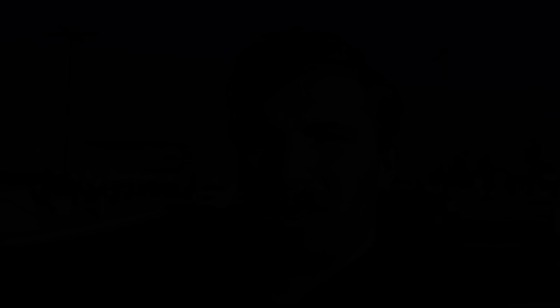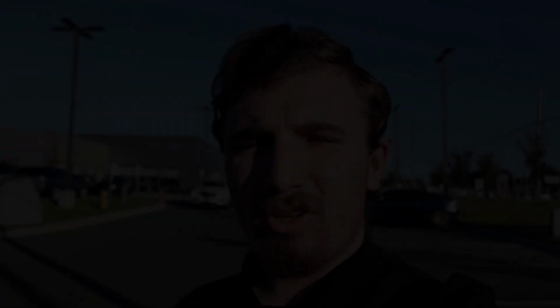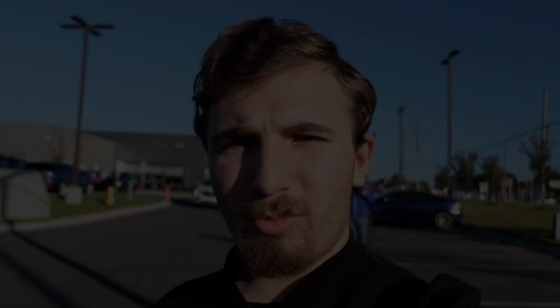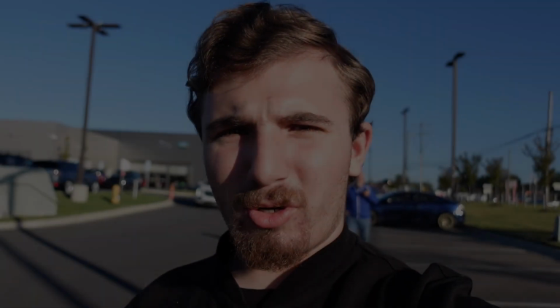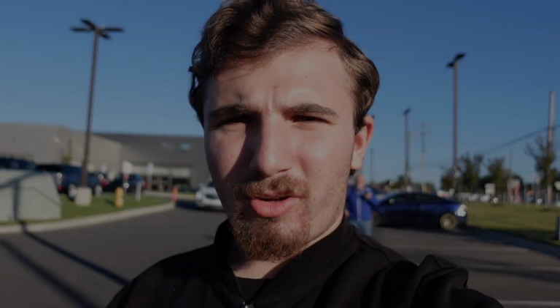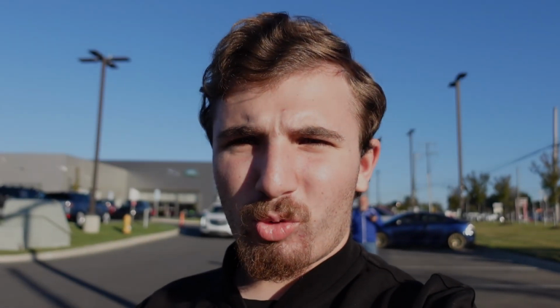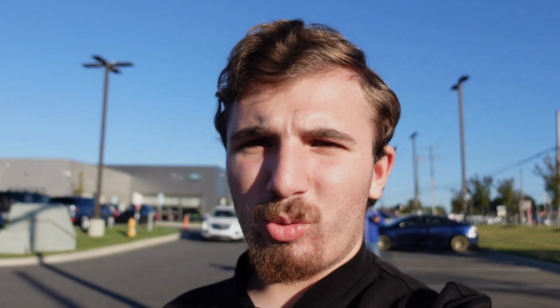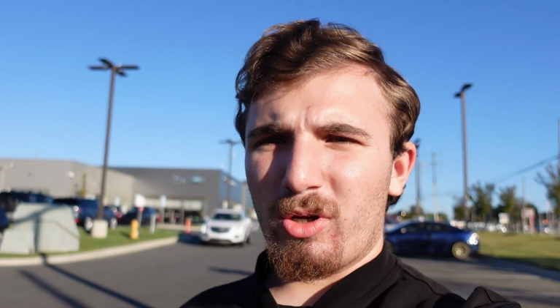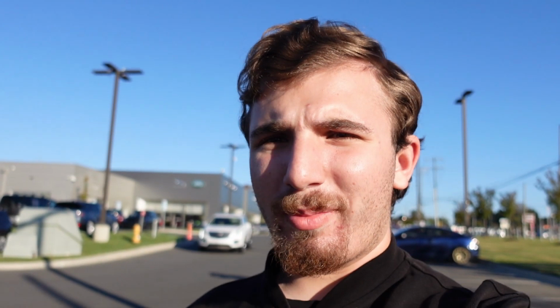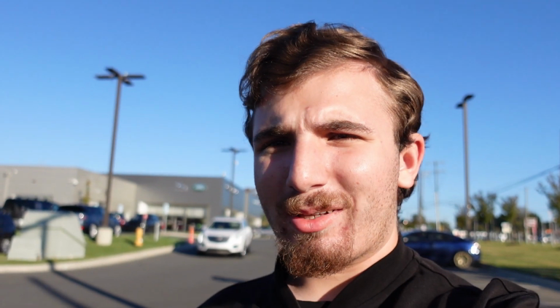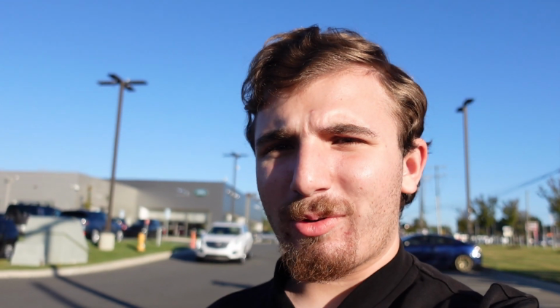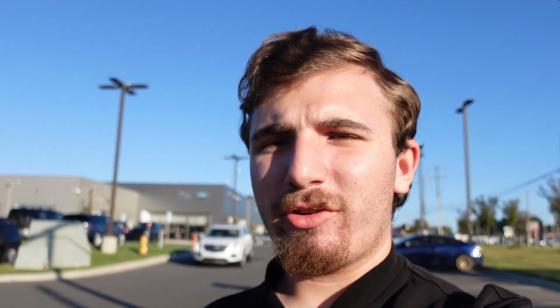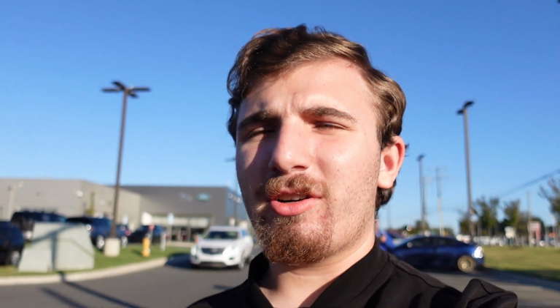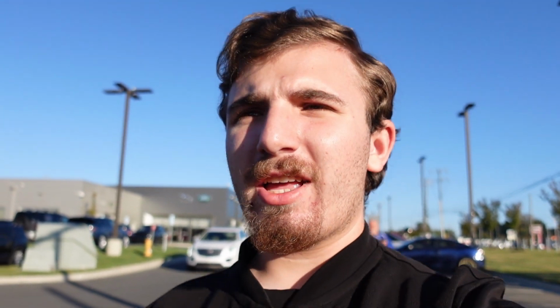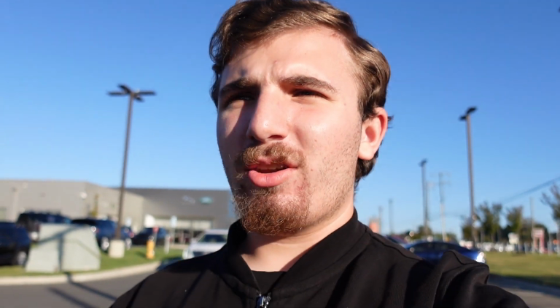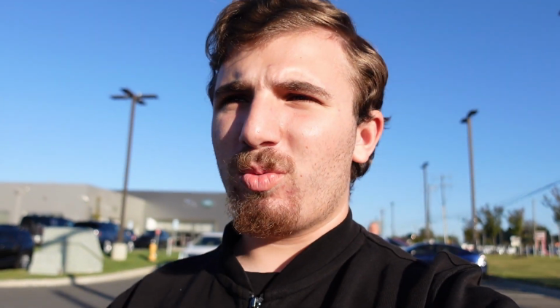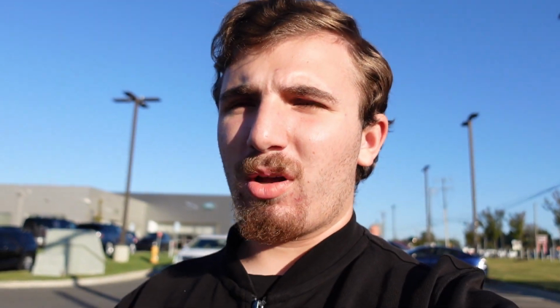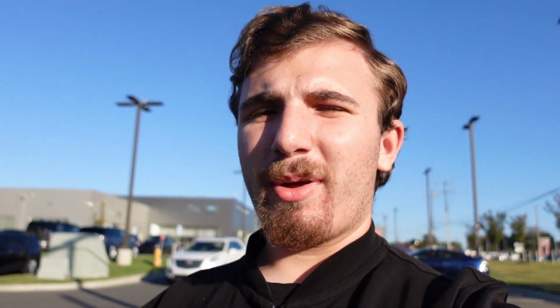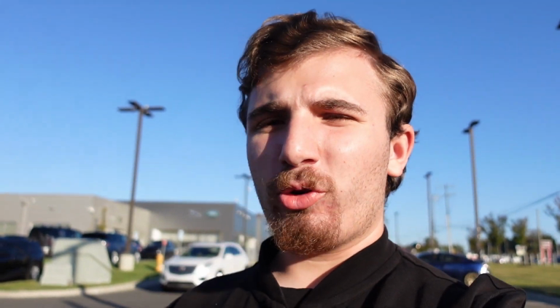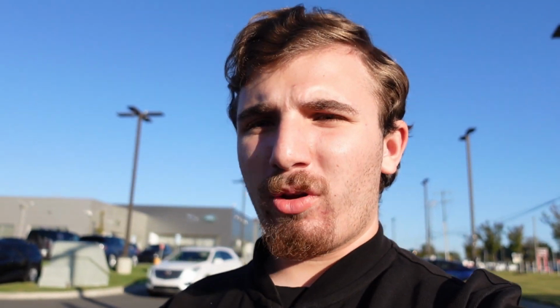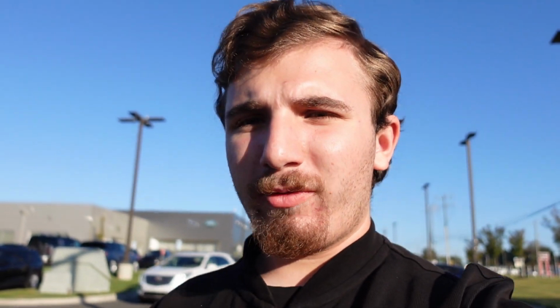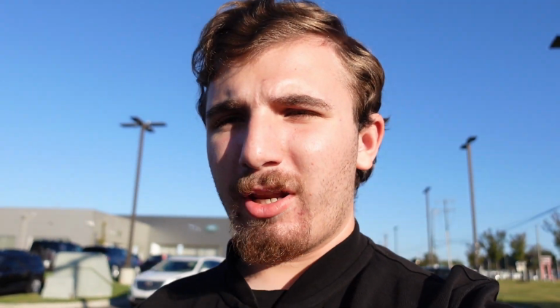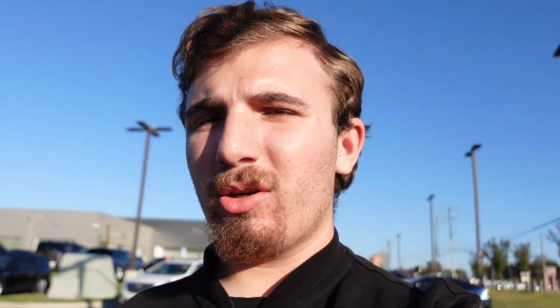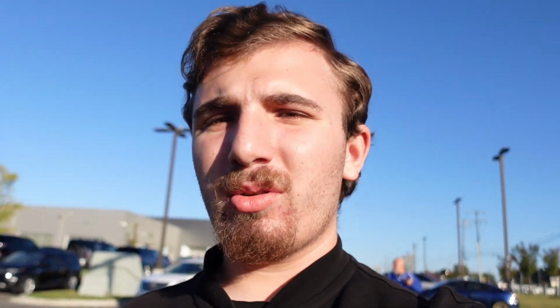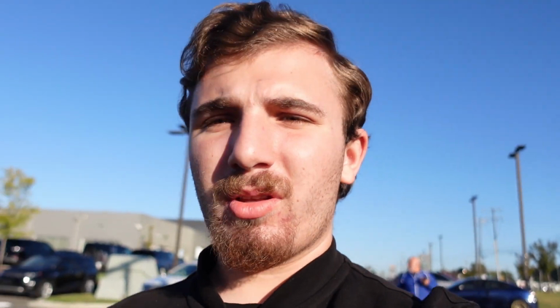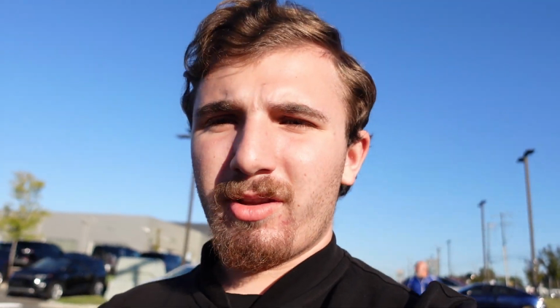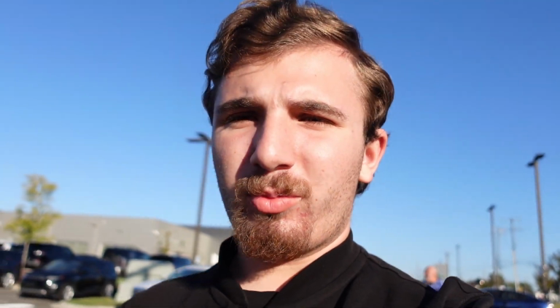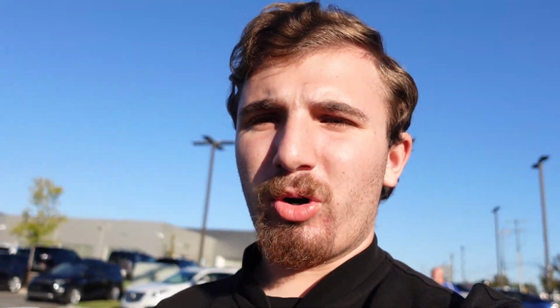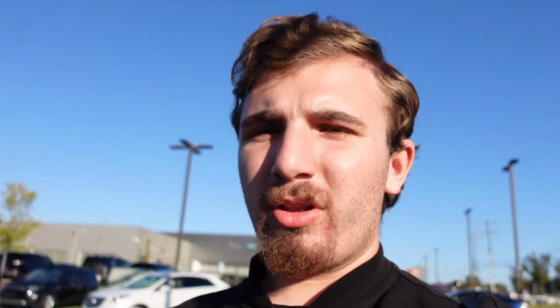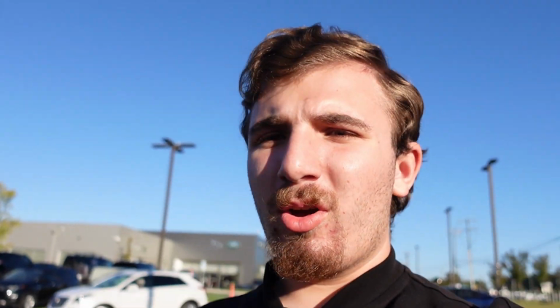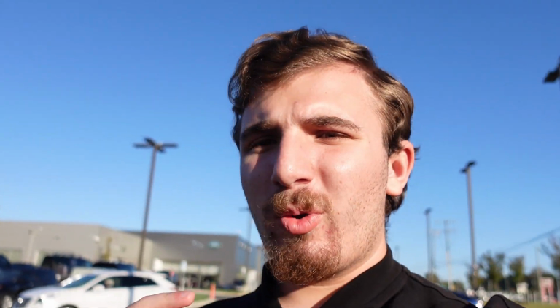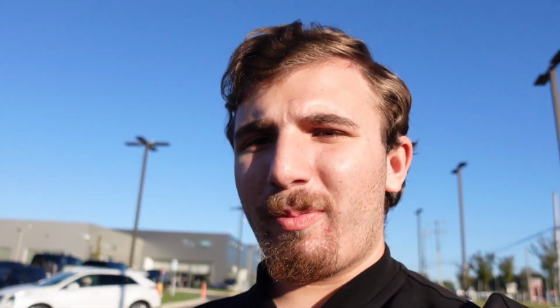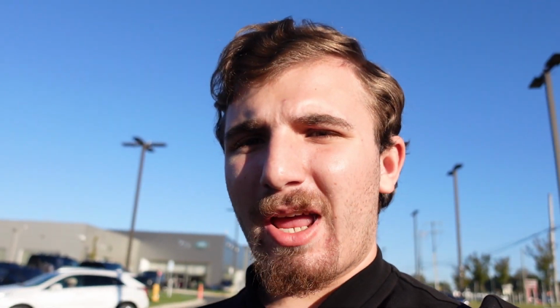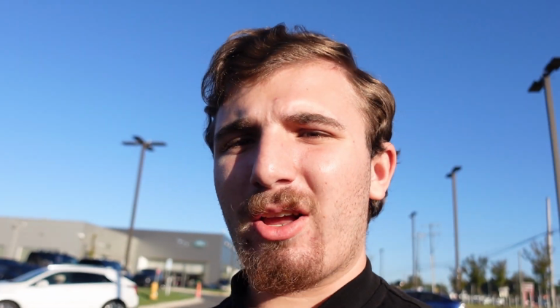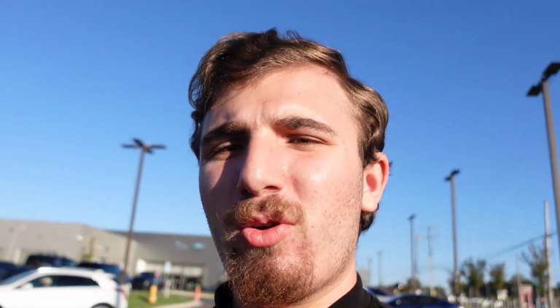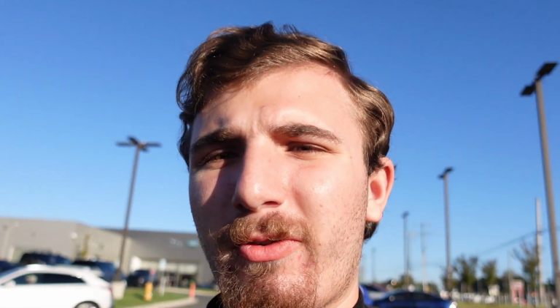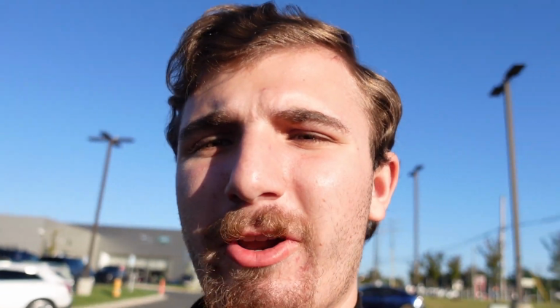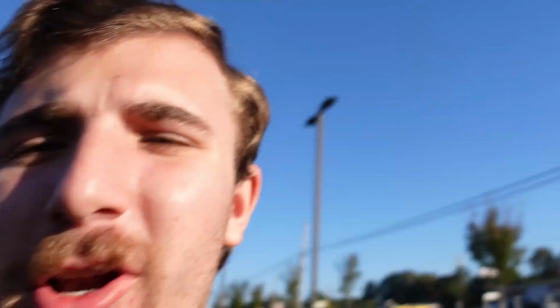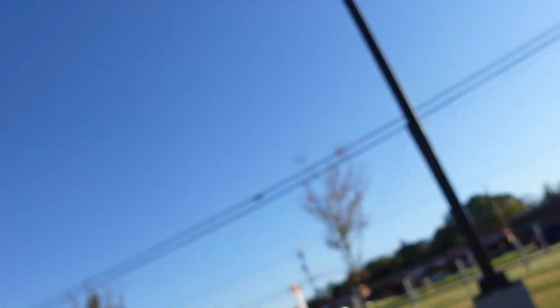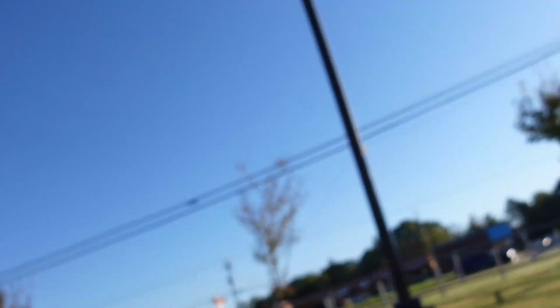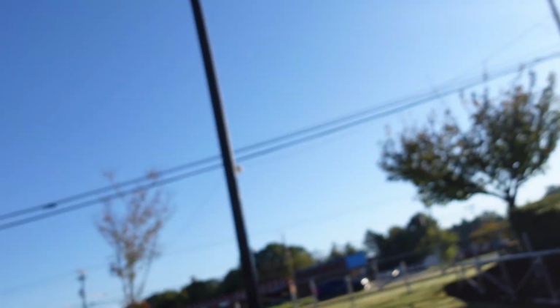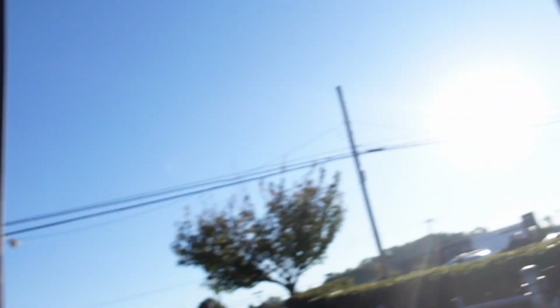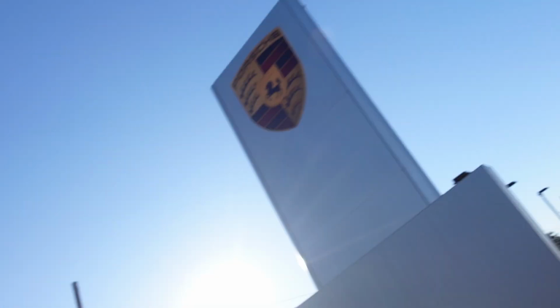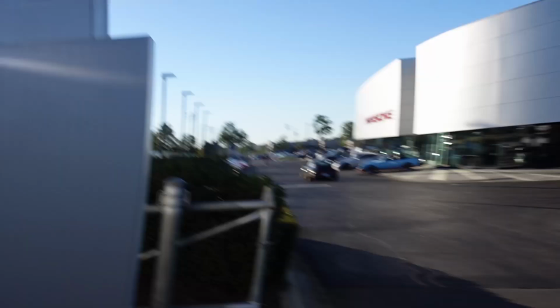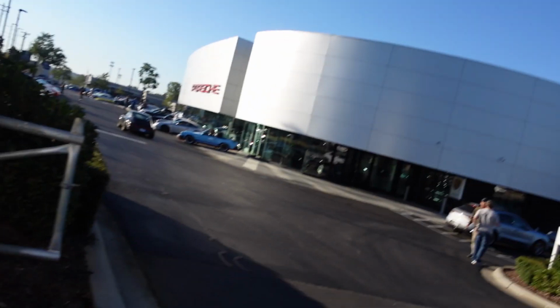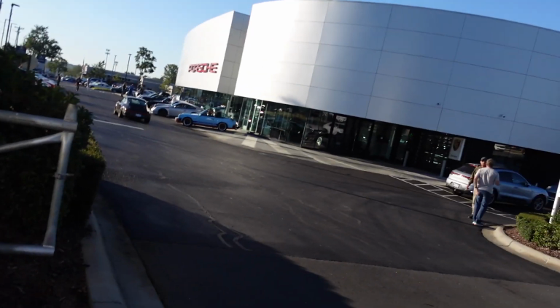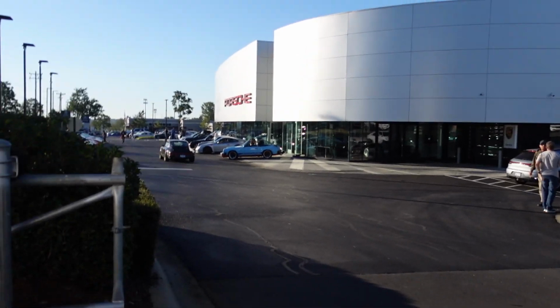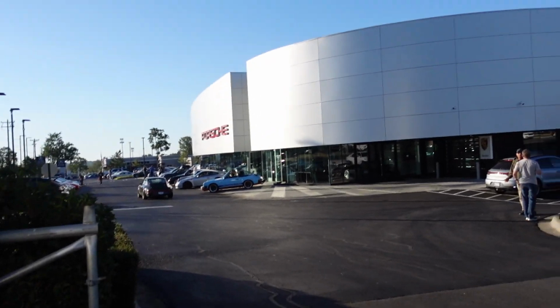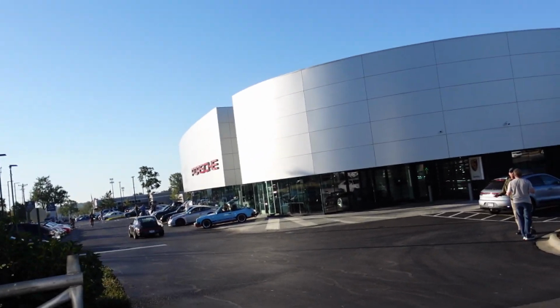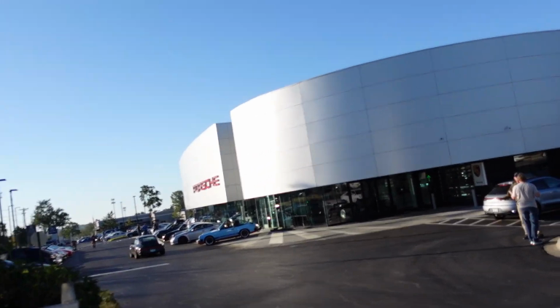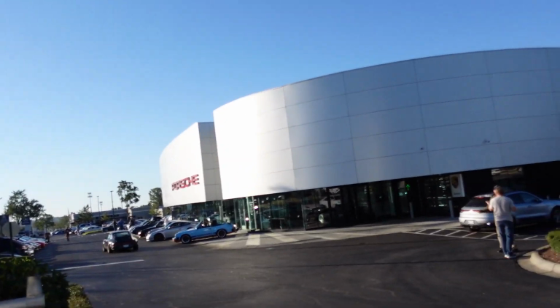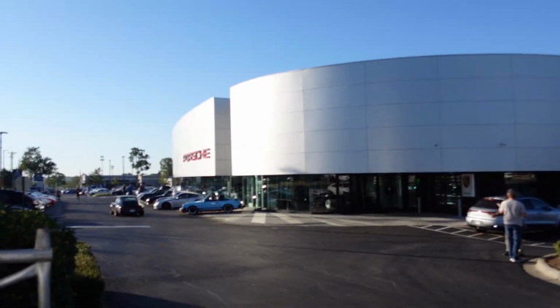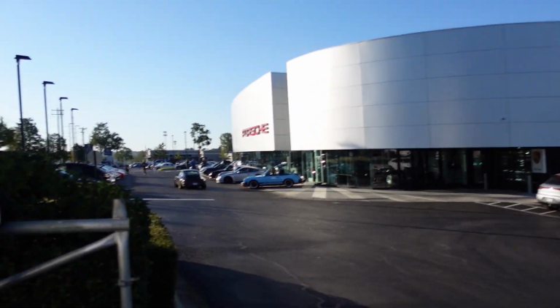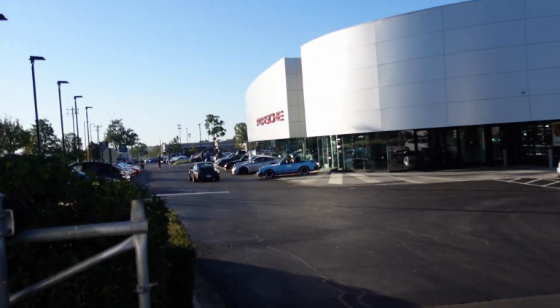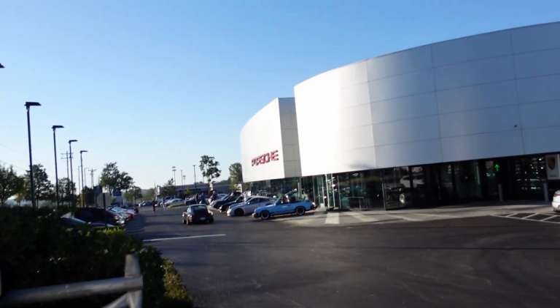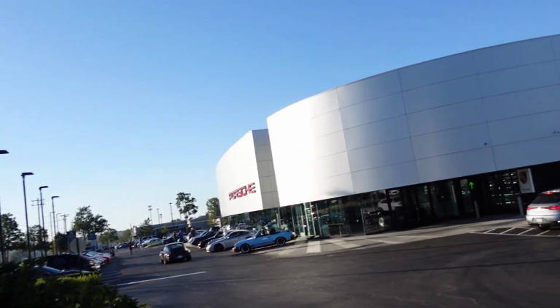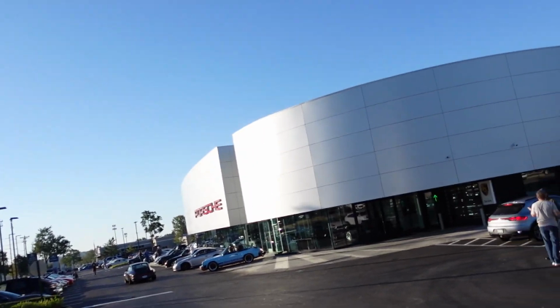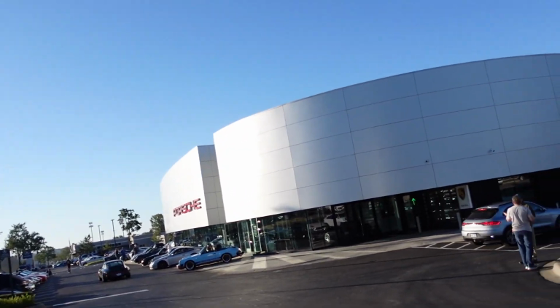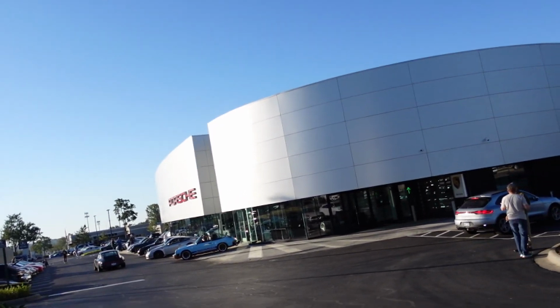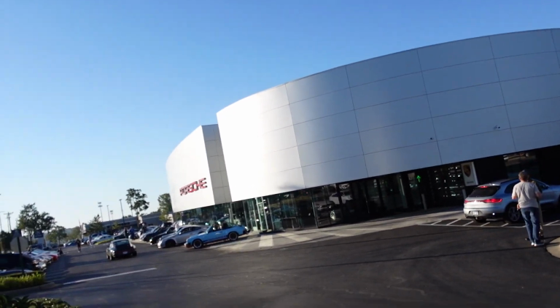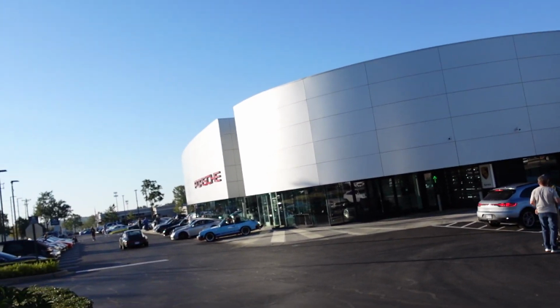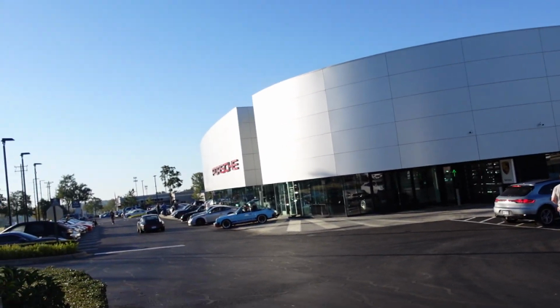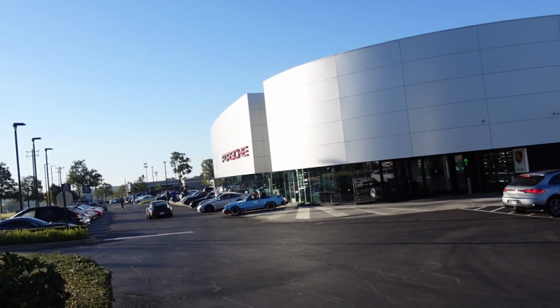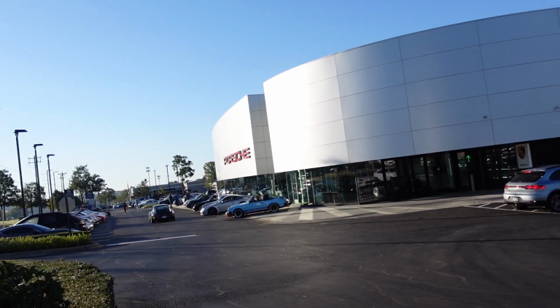Good morning everyone, welcome back to my channel and welcome back to a little video. This morning we are back over here at Hendrick Porsche for another Stuttgart Saturday.